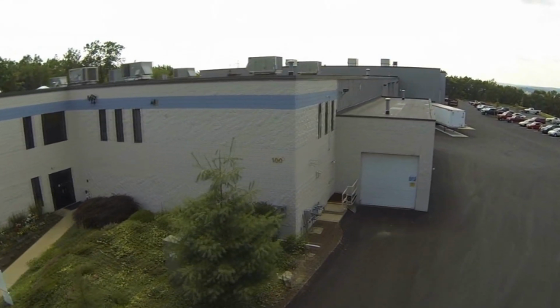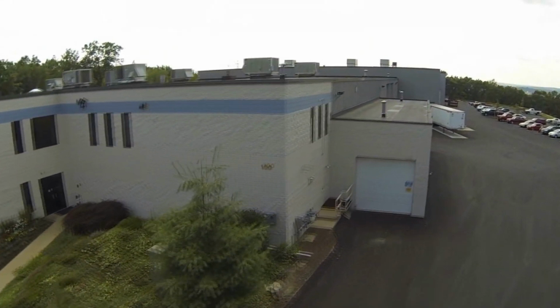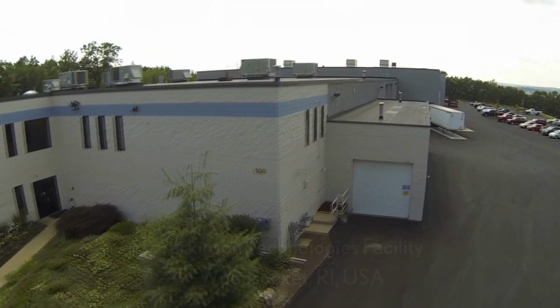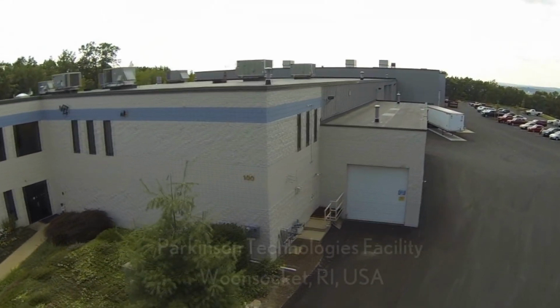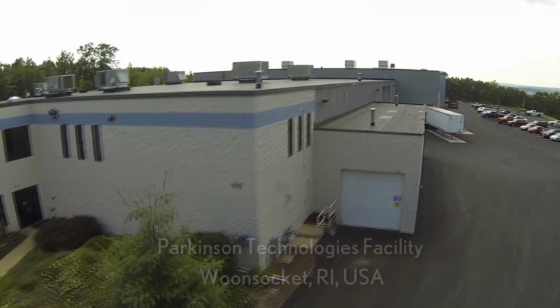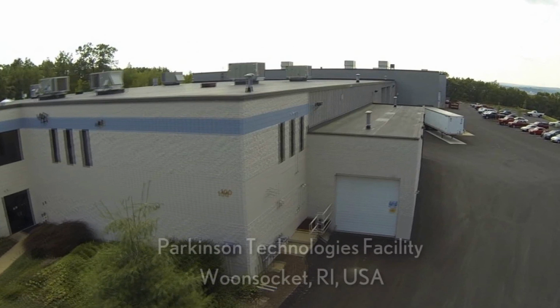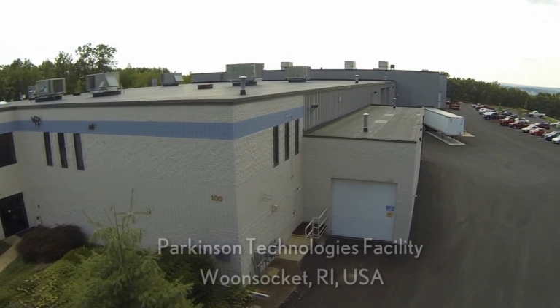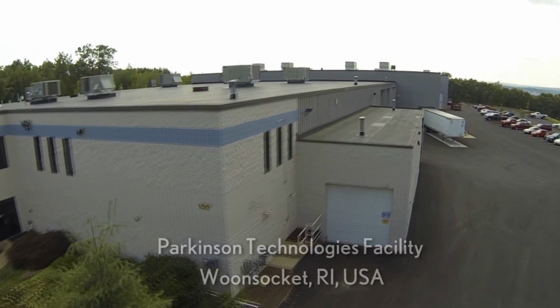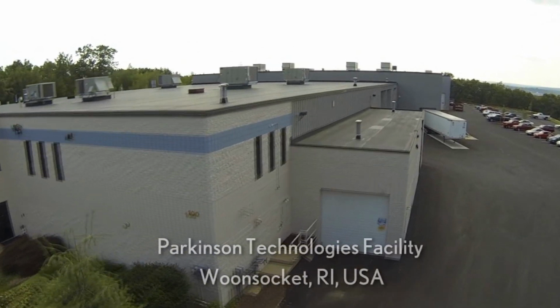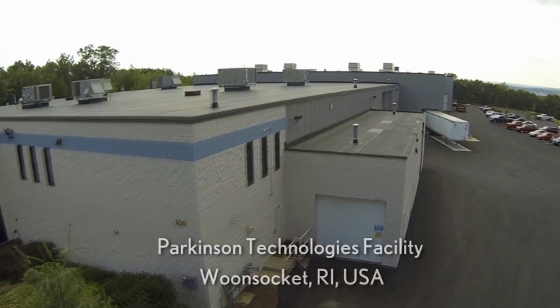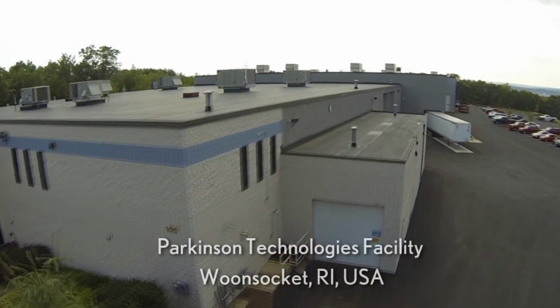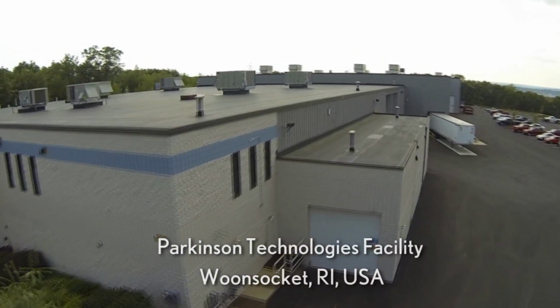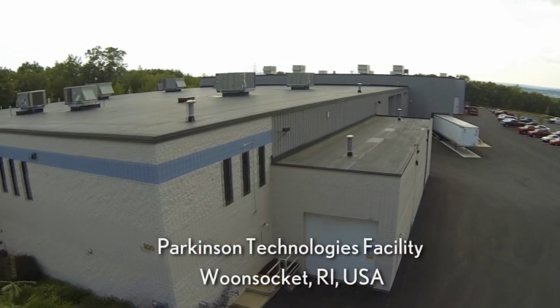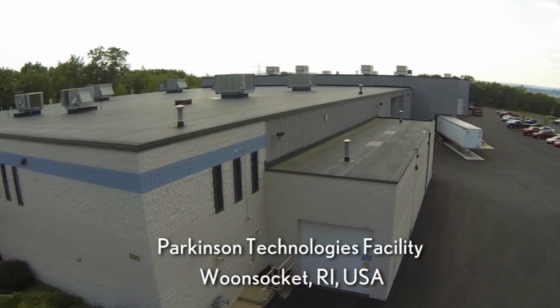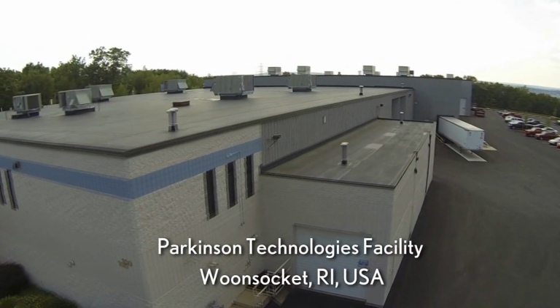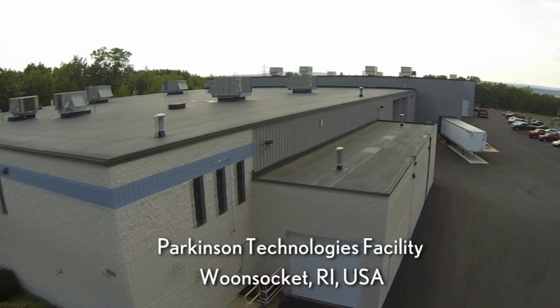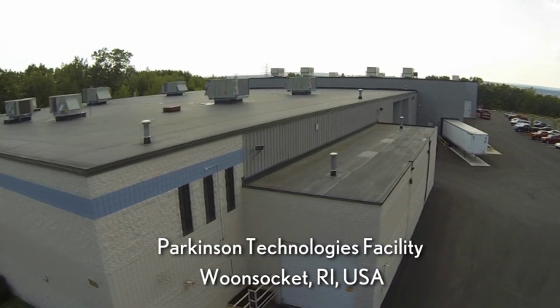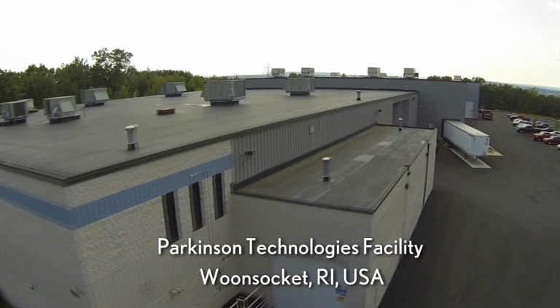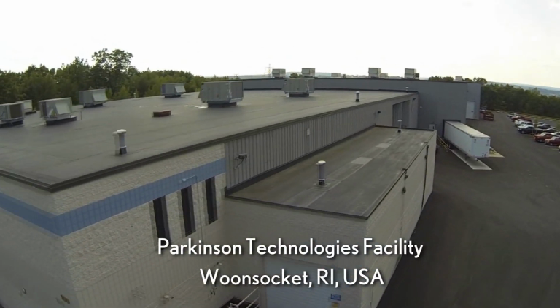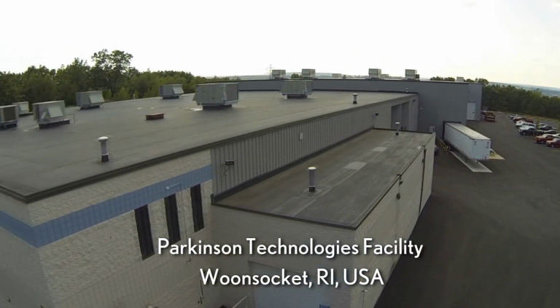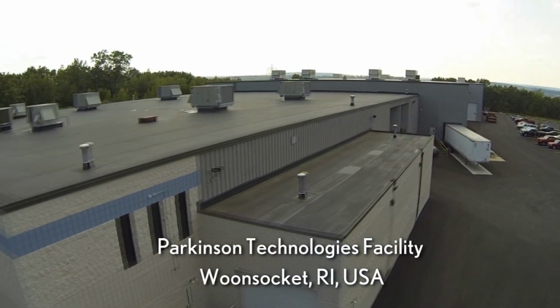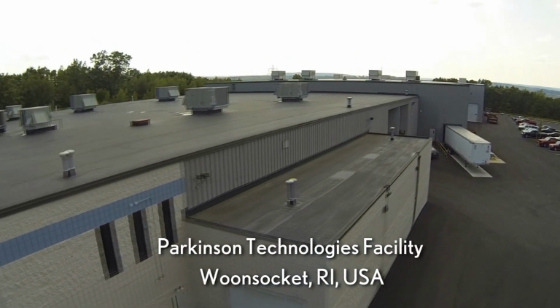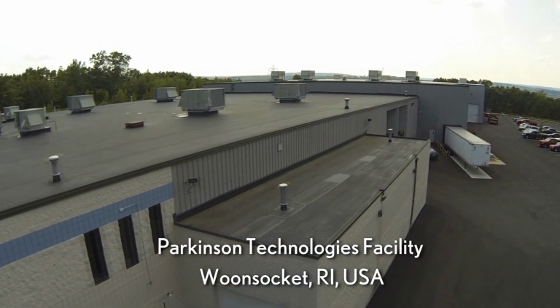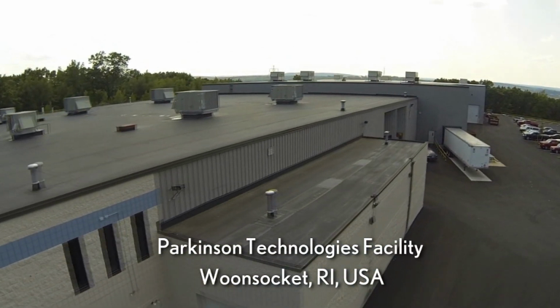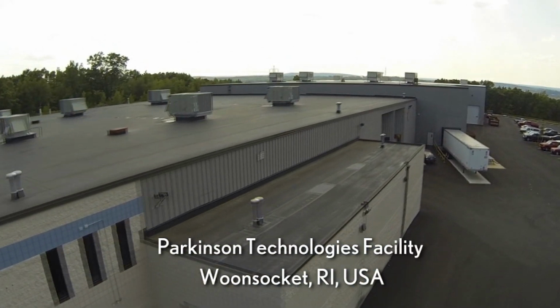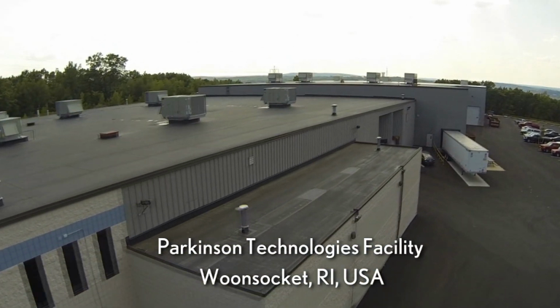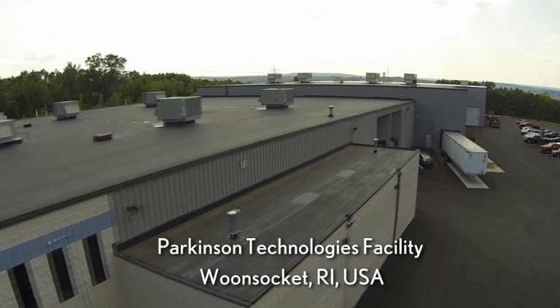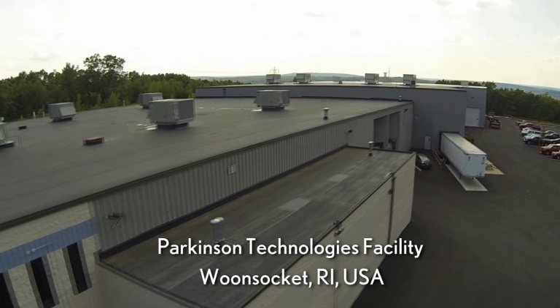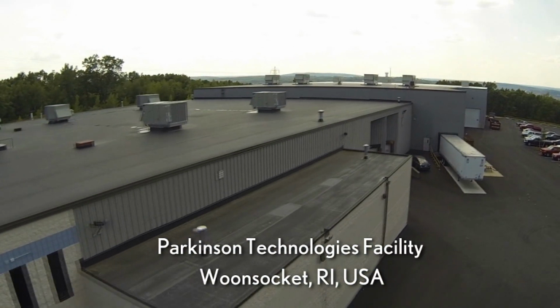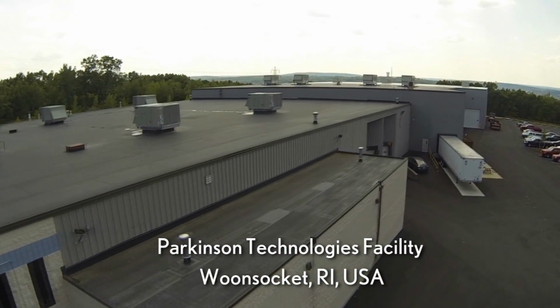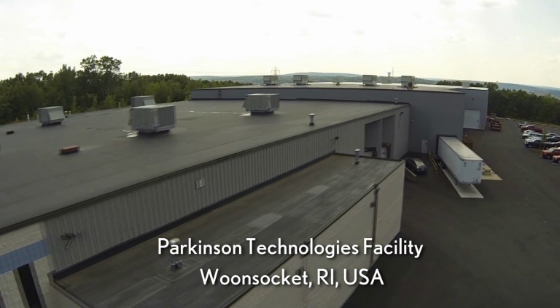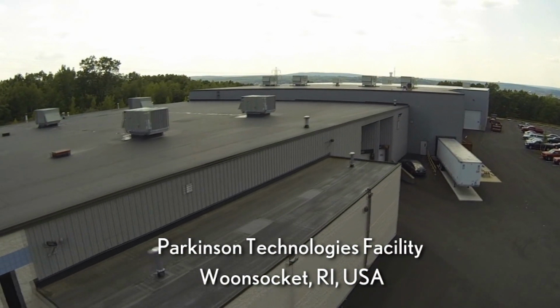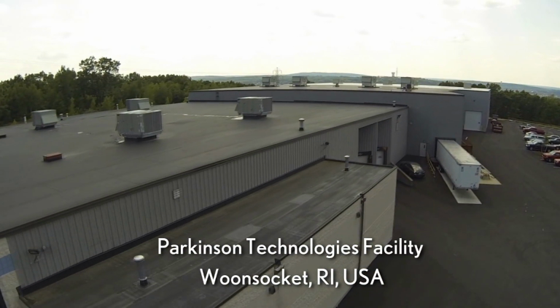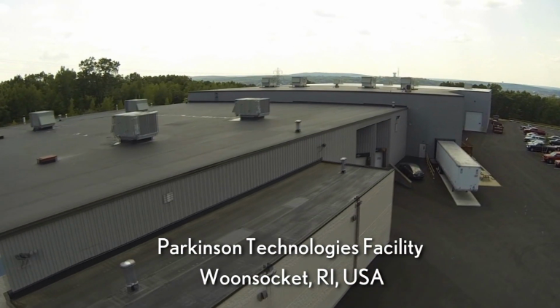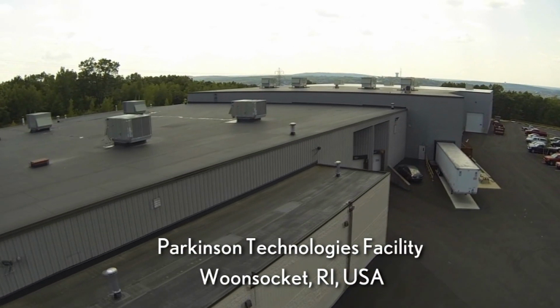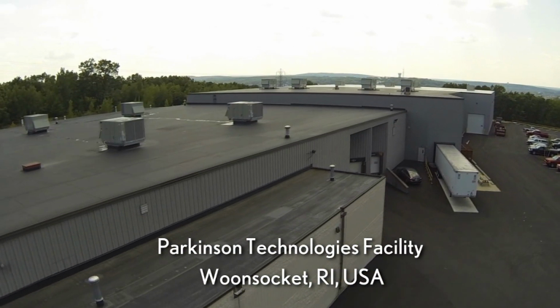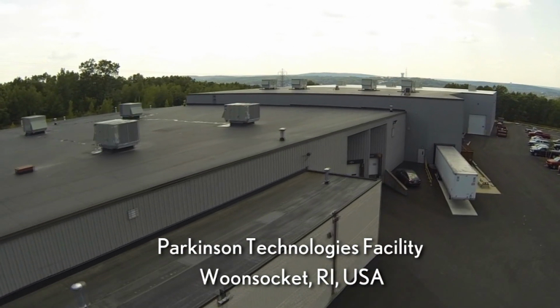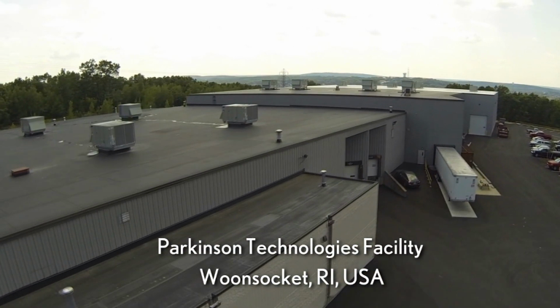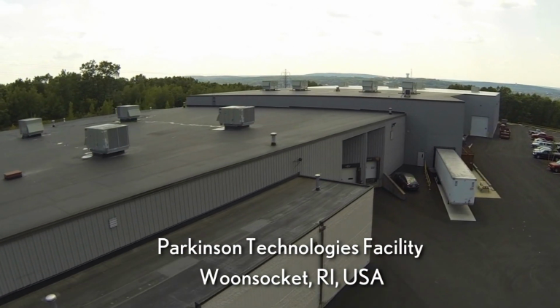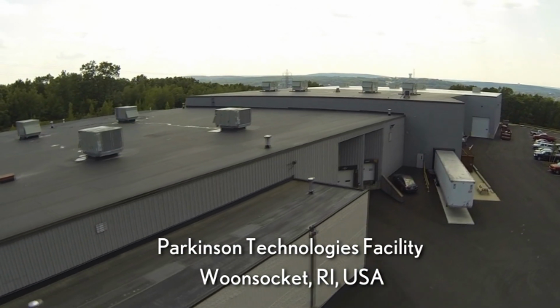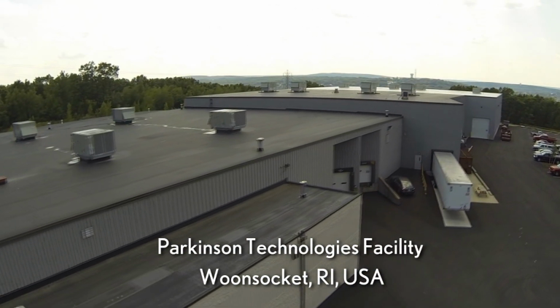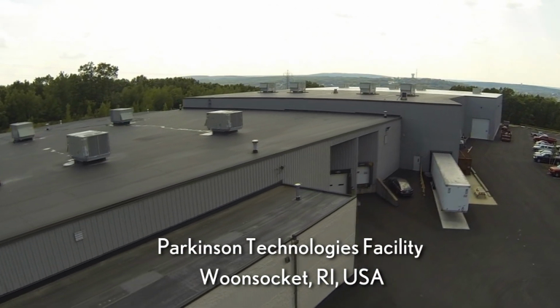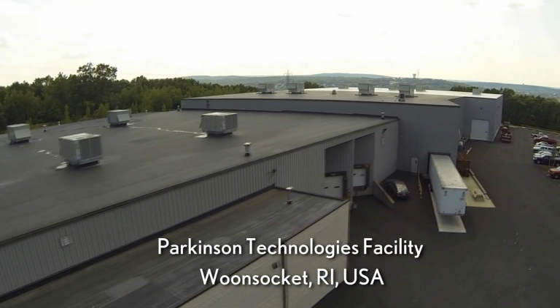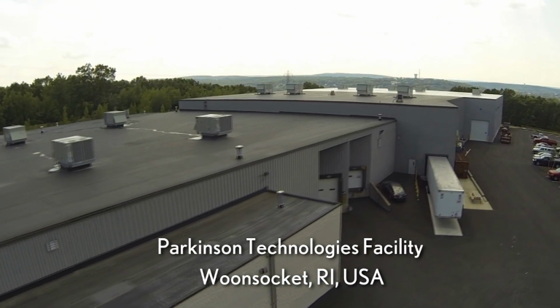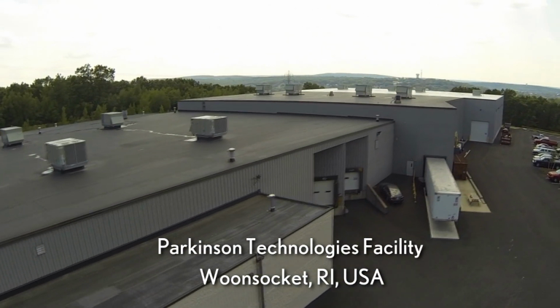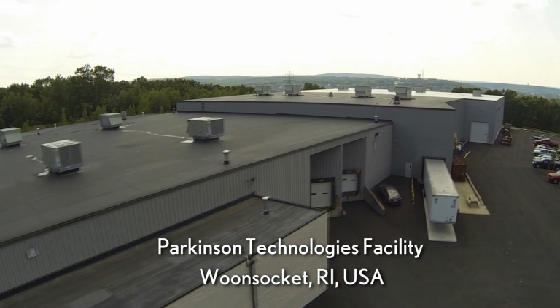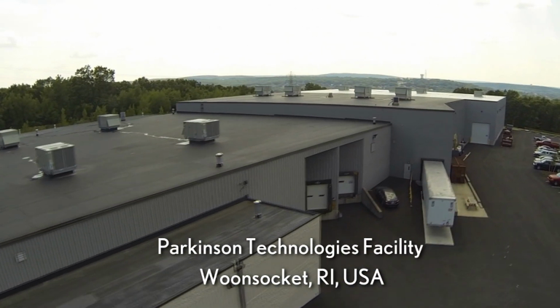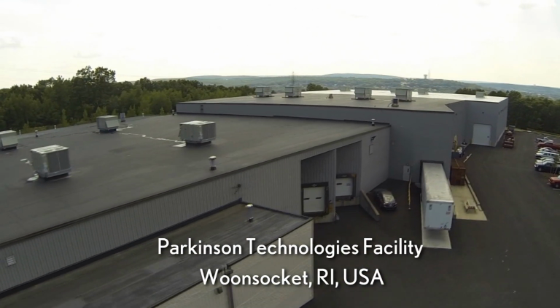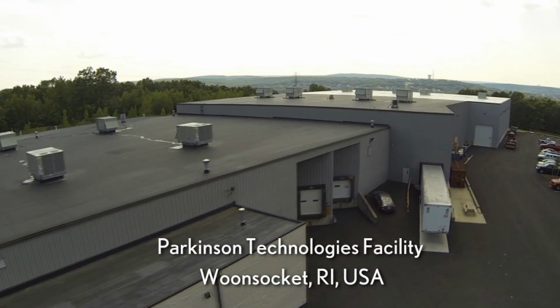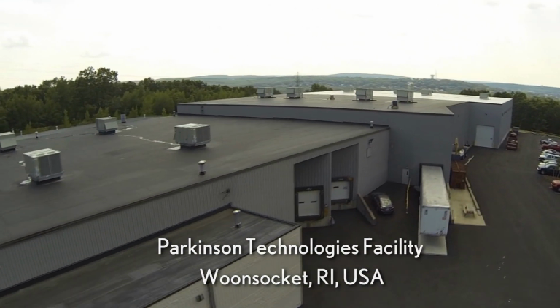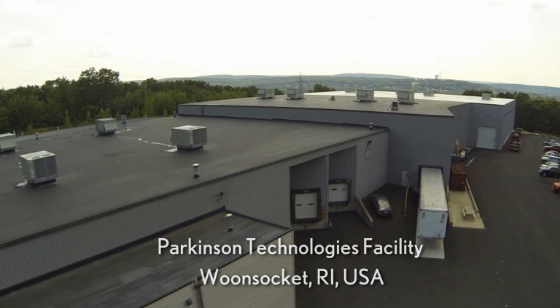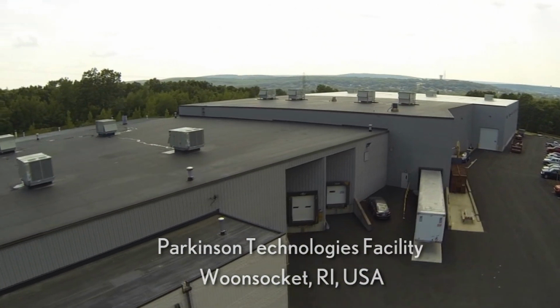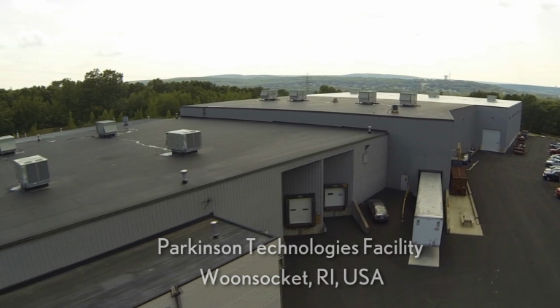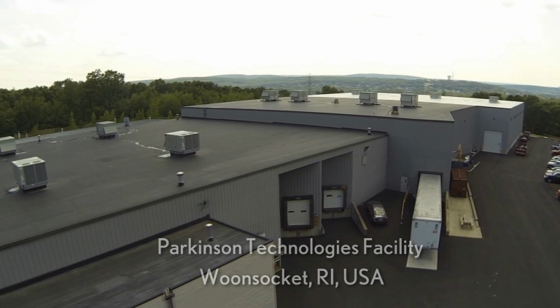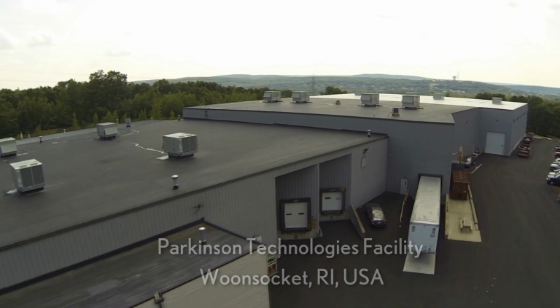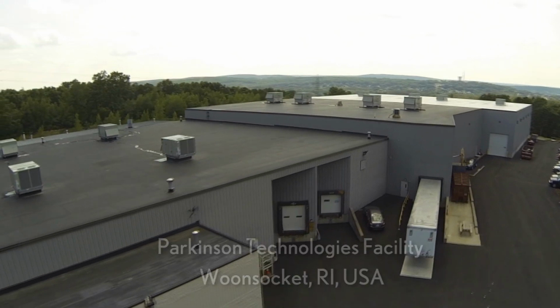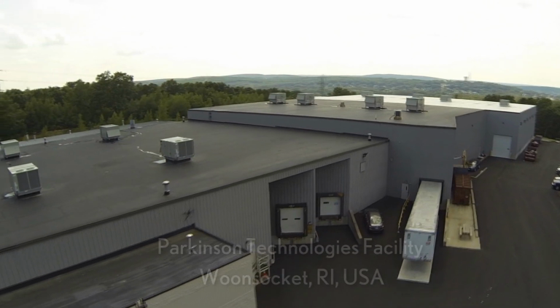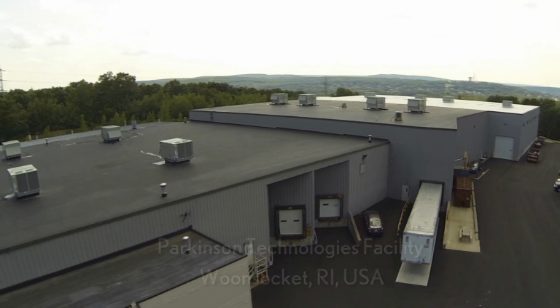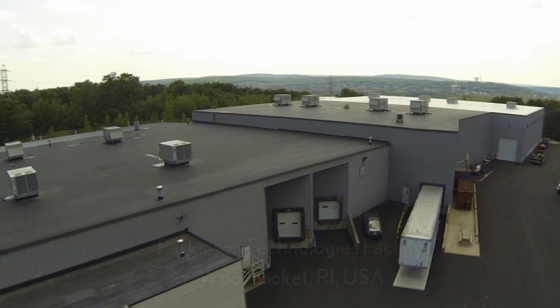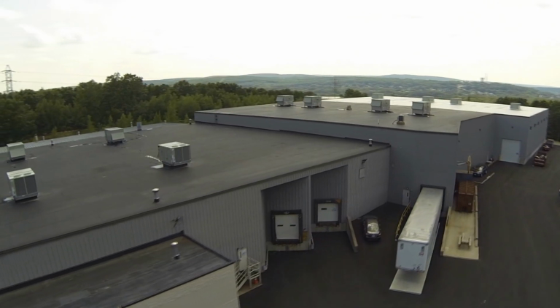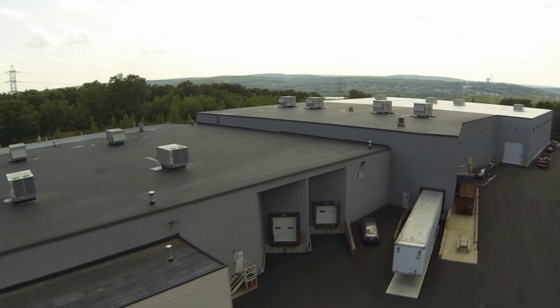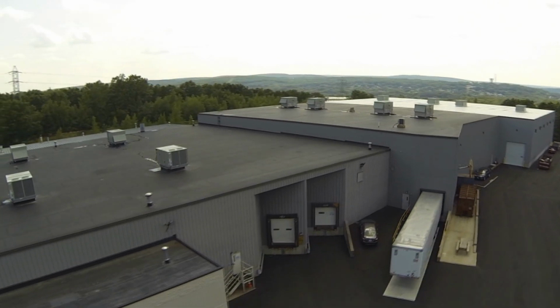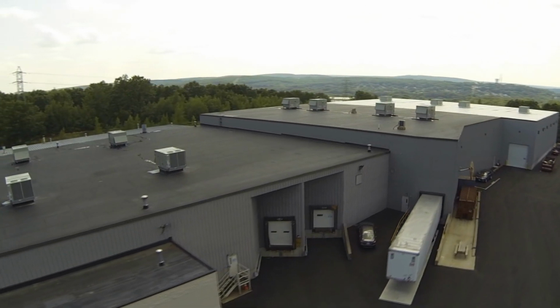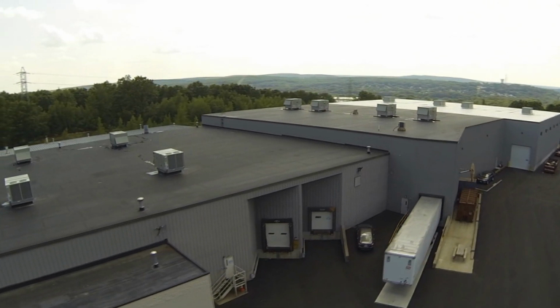All Parkinson Technologies machines are proudly engineered and manufactured at our US facility in Woonsocket, Rhode Island.